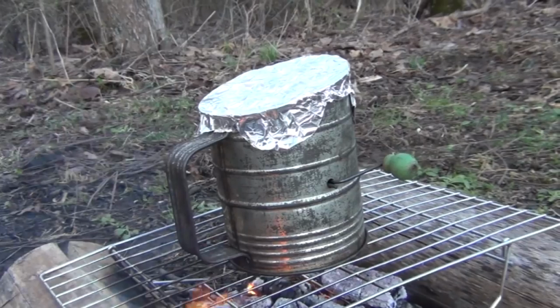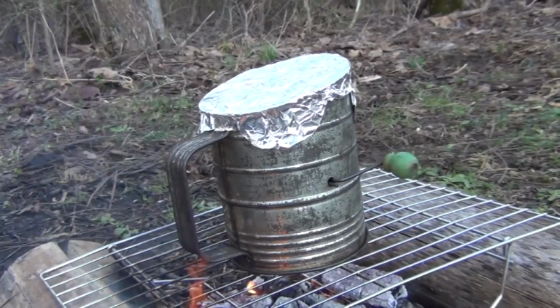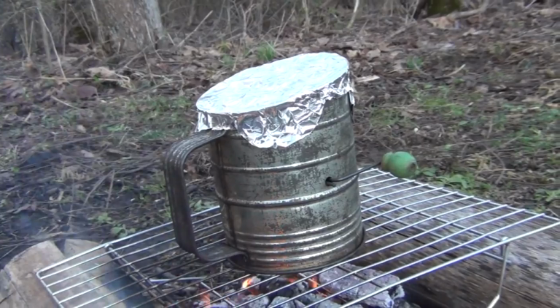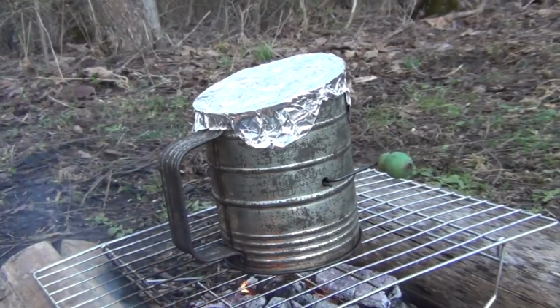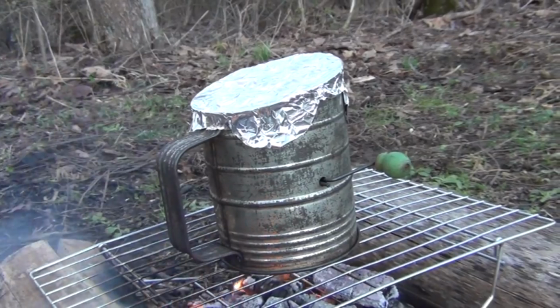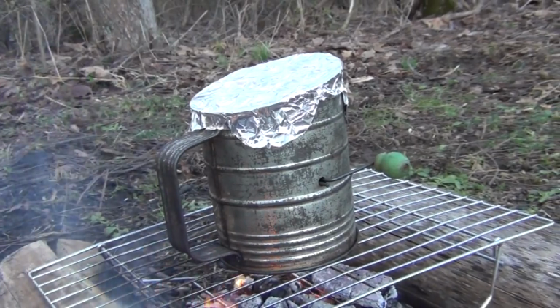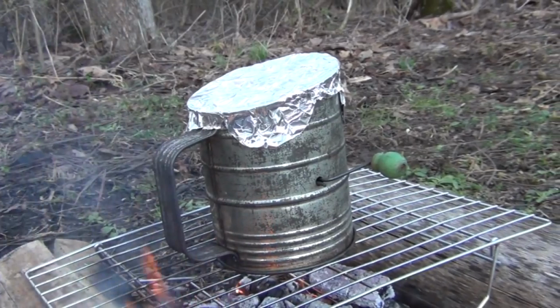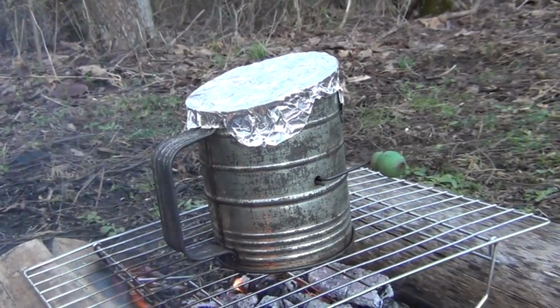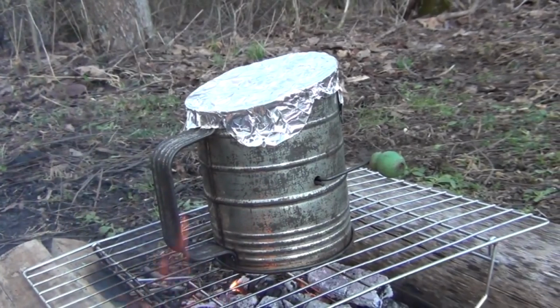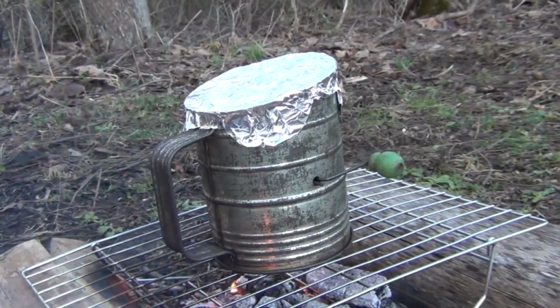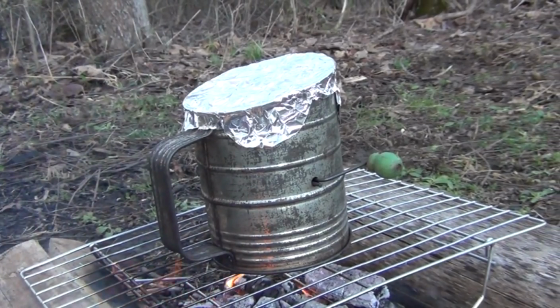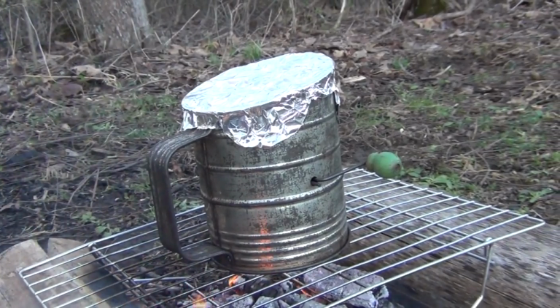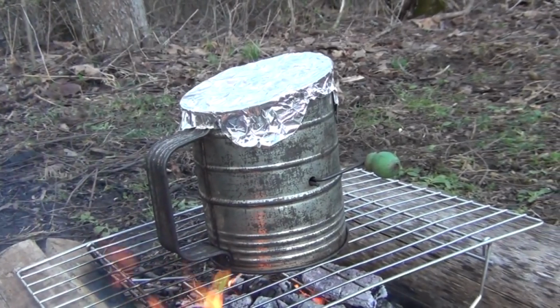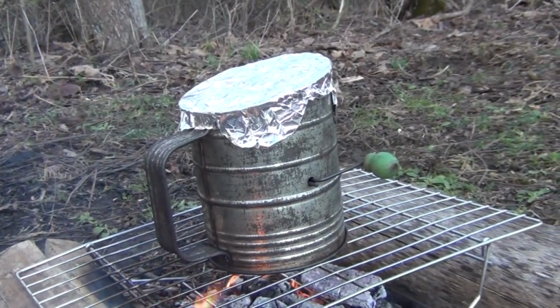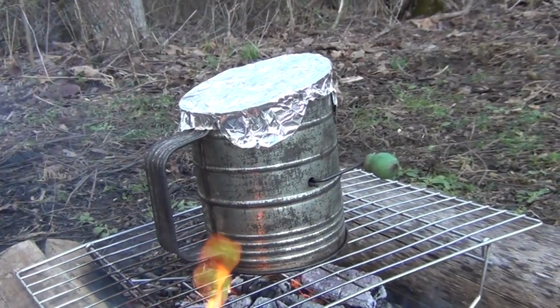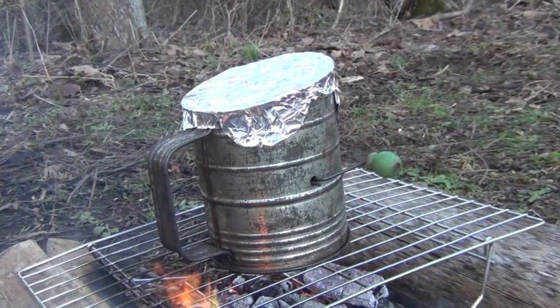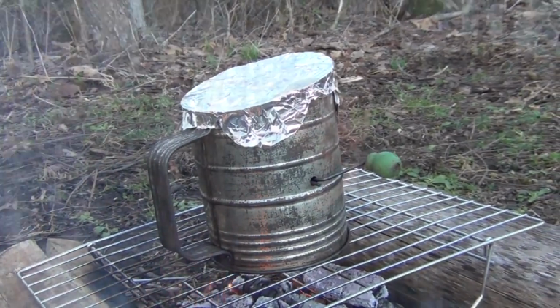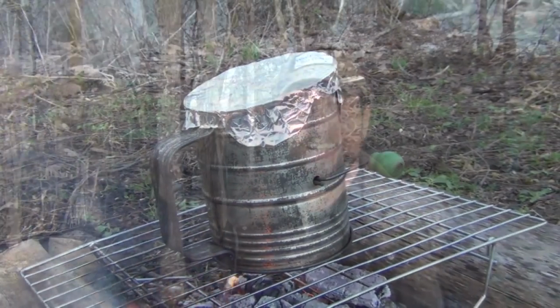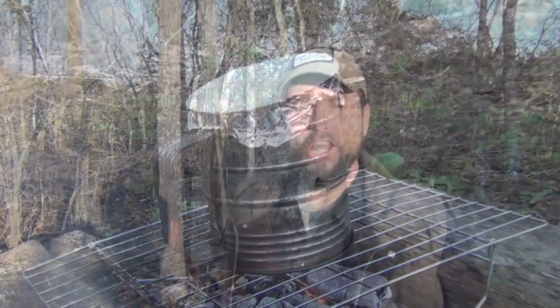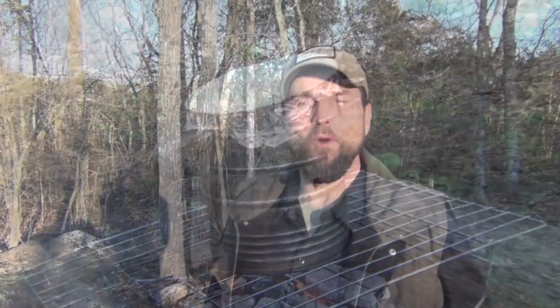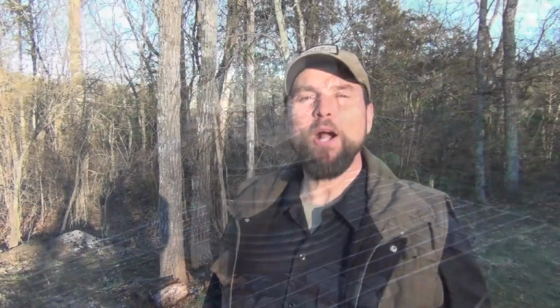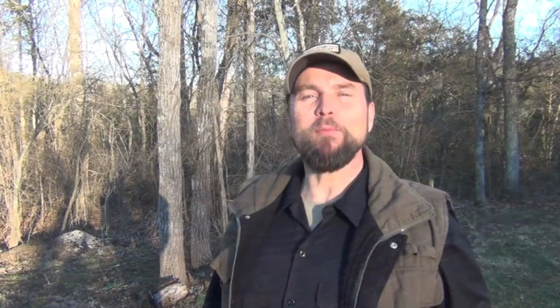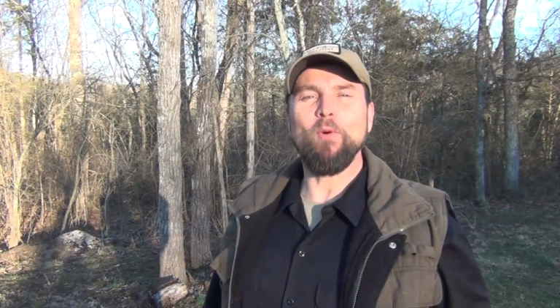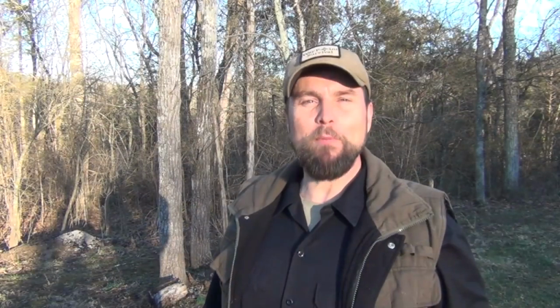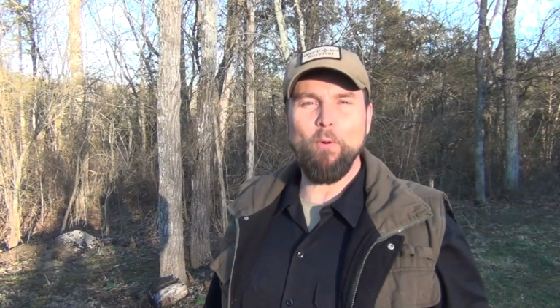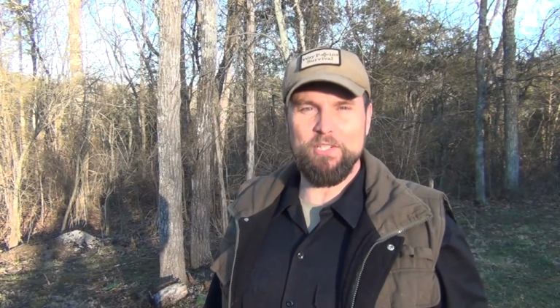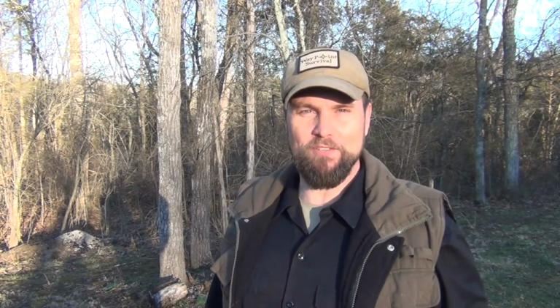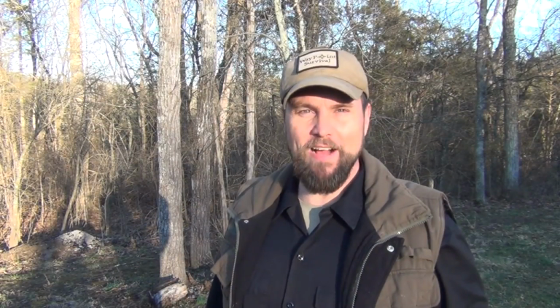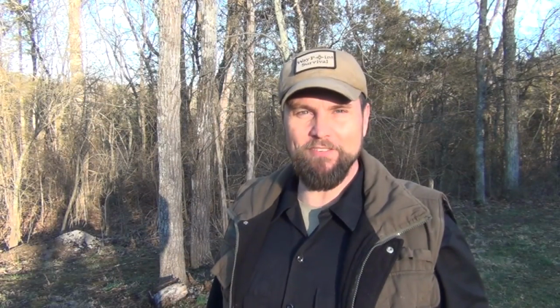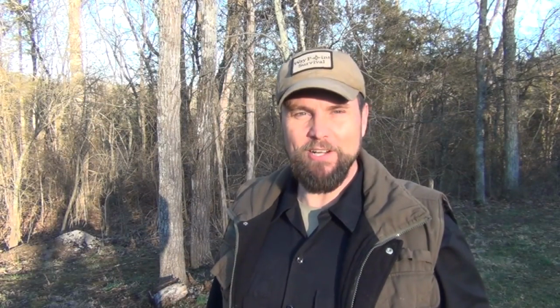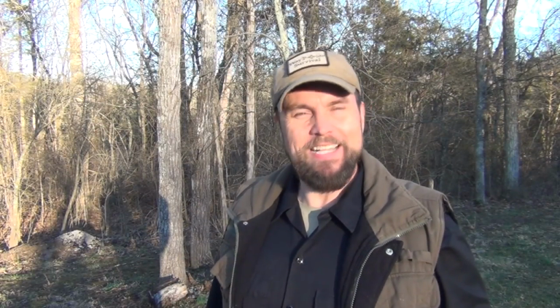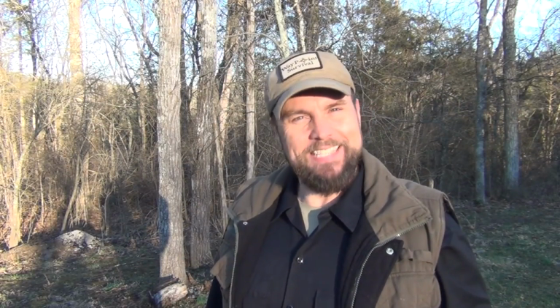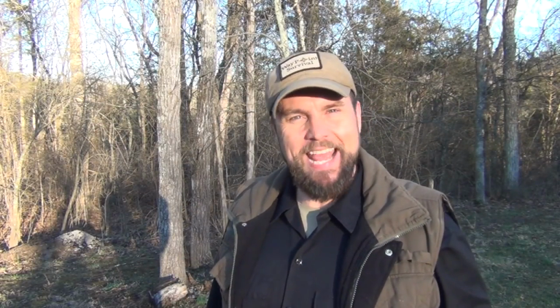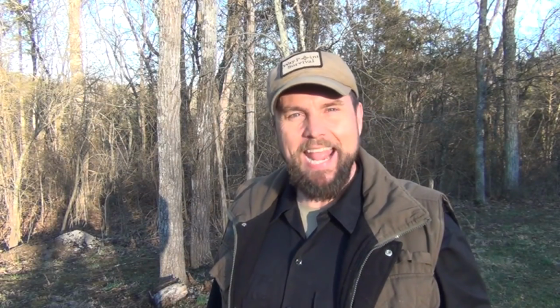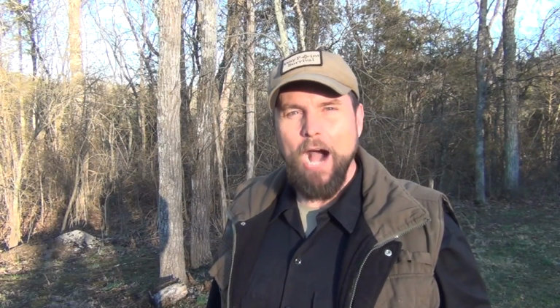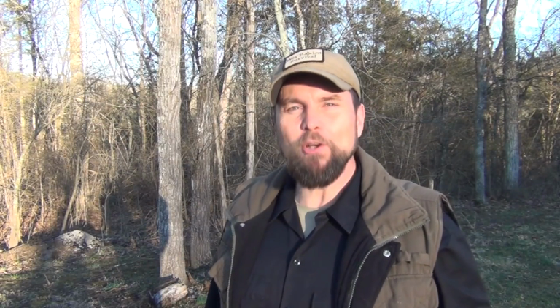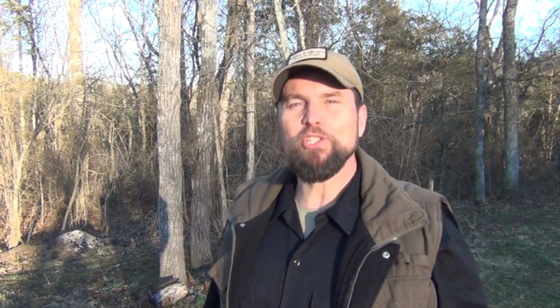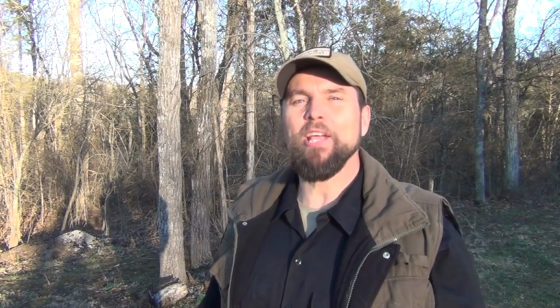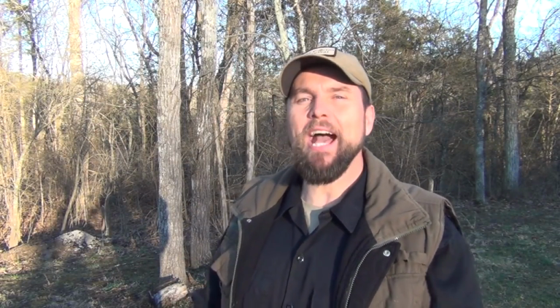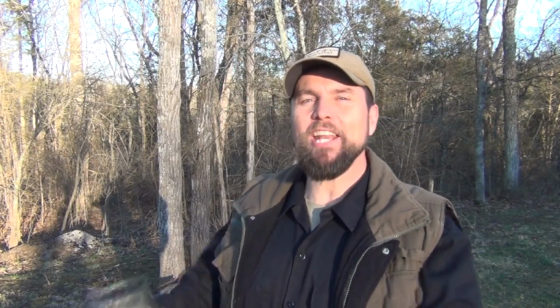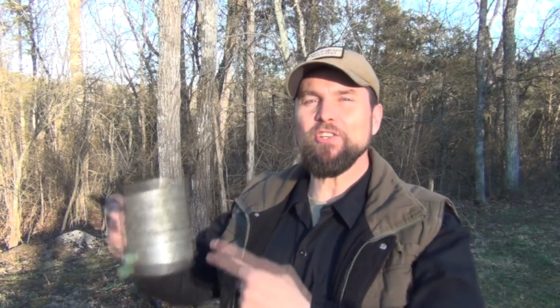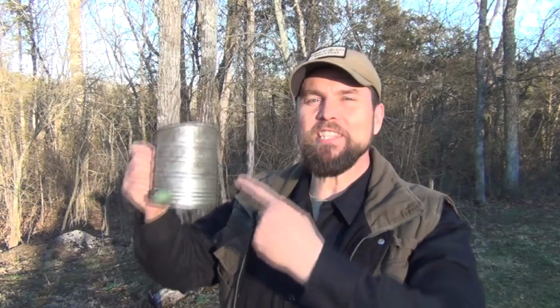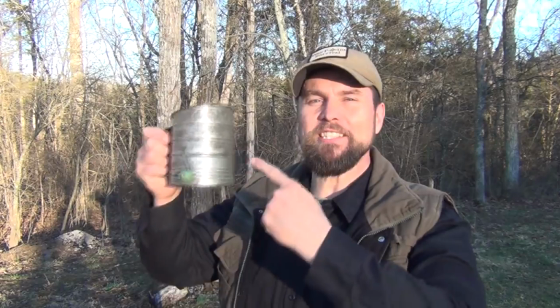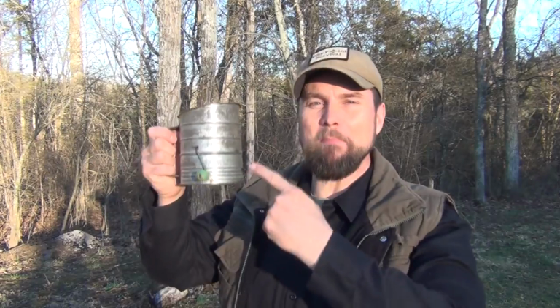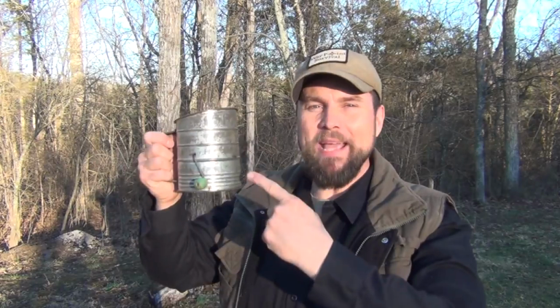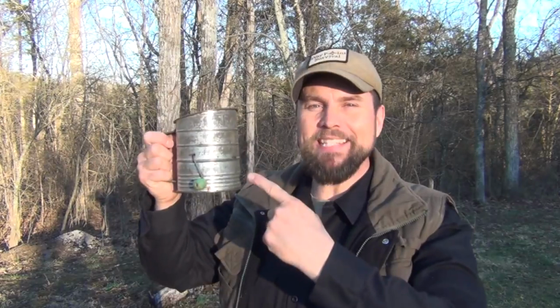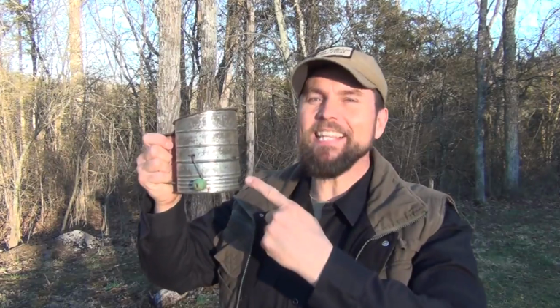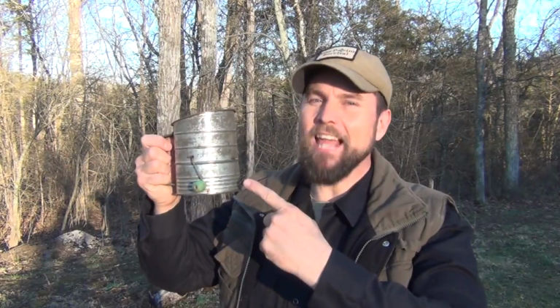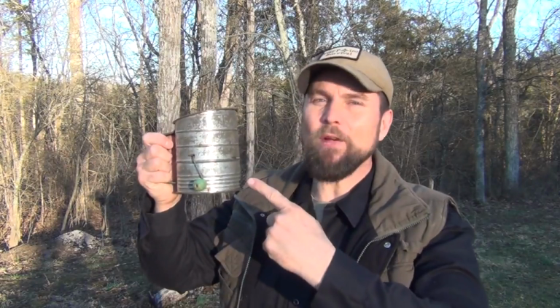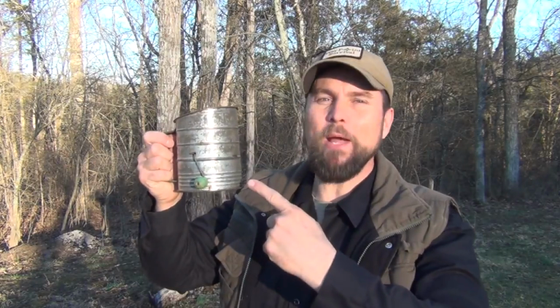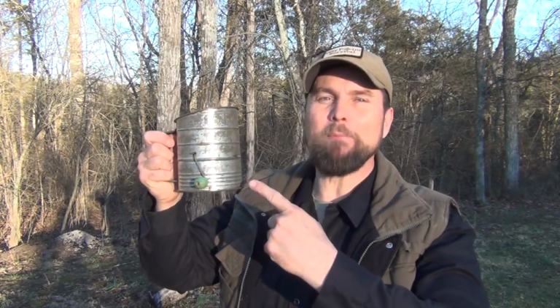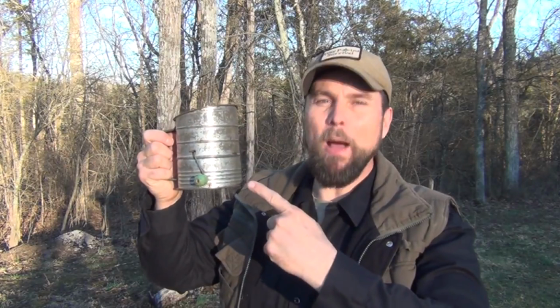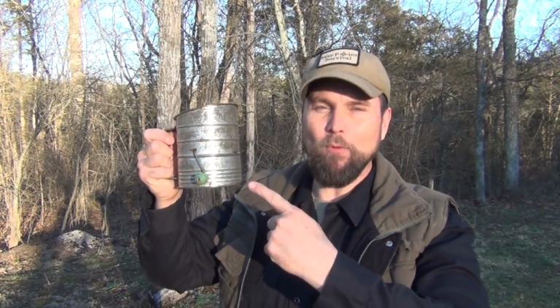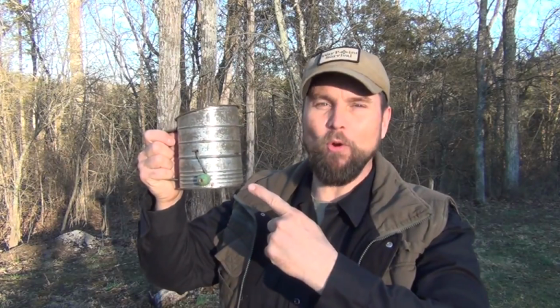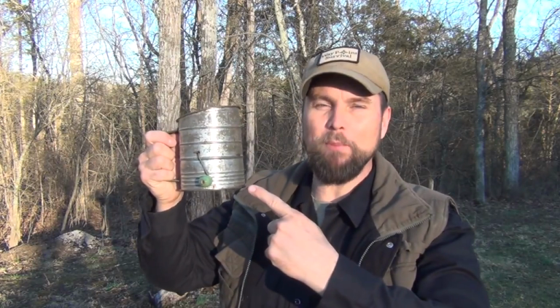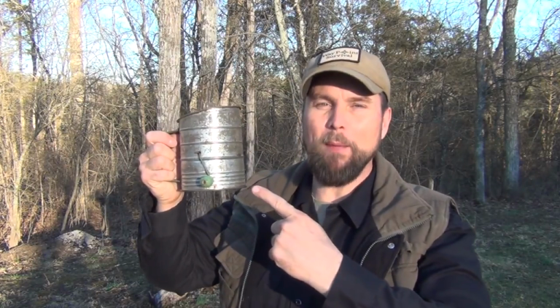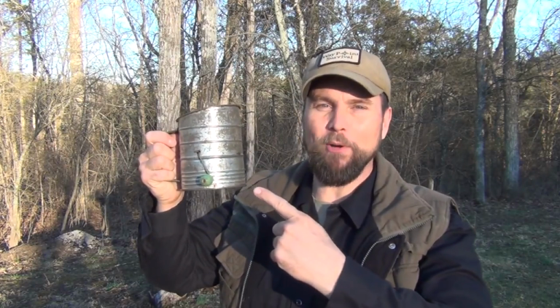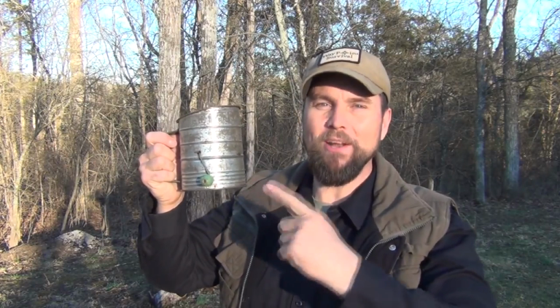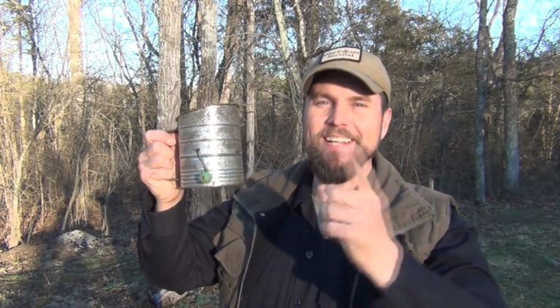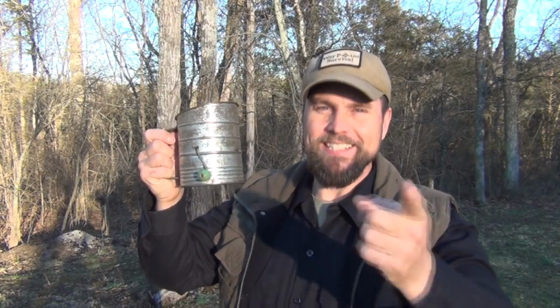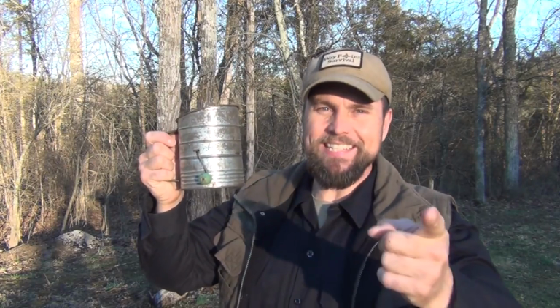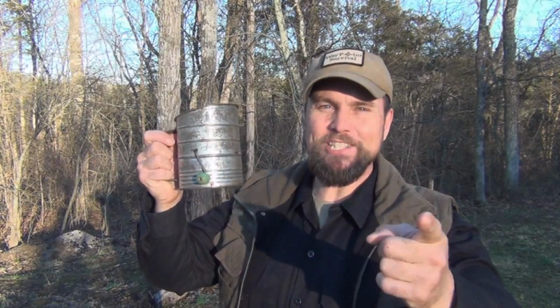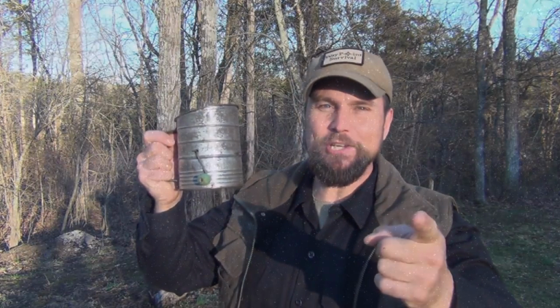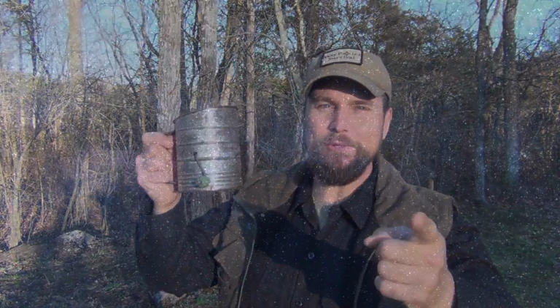We have some popcorn popping in there. Hello, welcome to Waypoint Survival. Today, I want to show you how to use this amazing lightweight popcorn popper. Stay tuned.